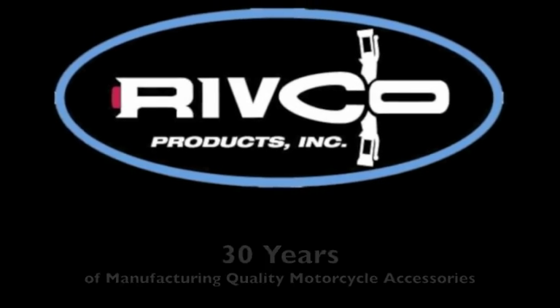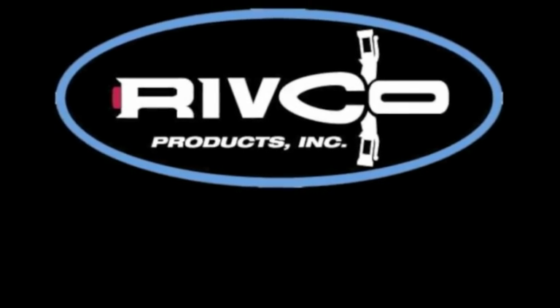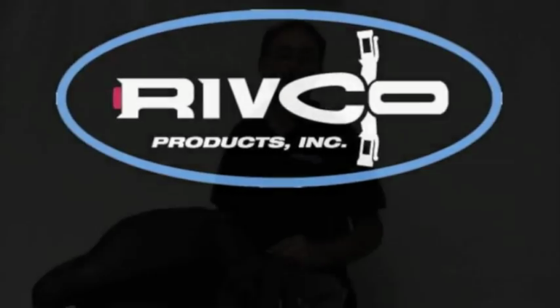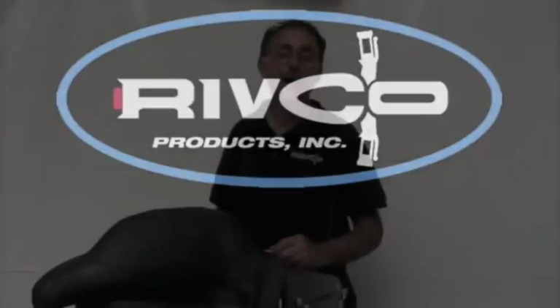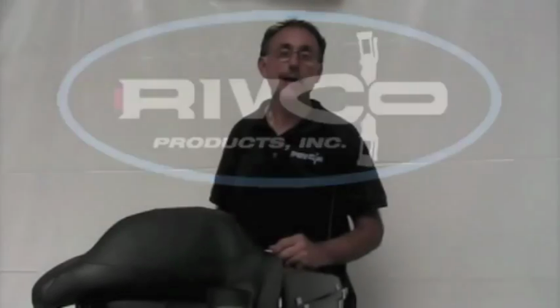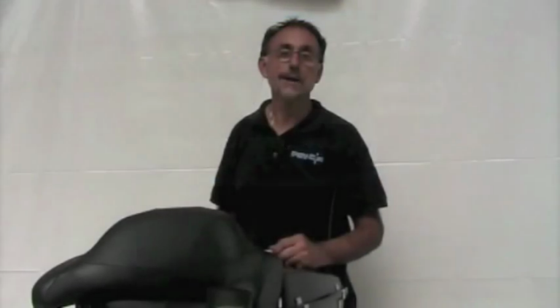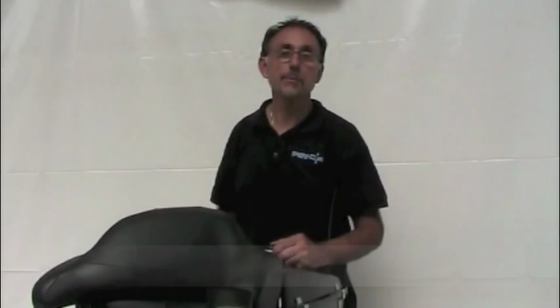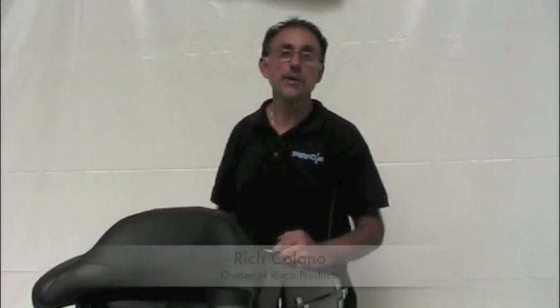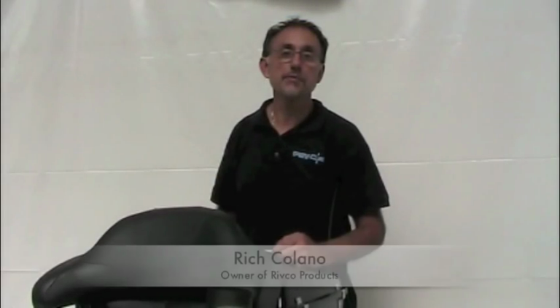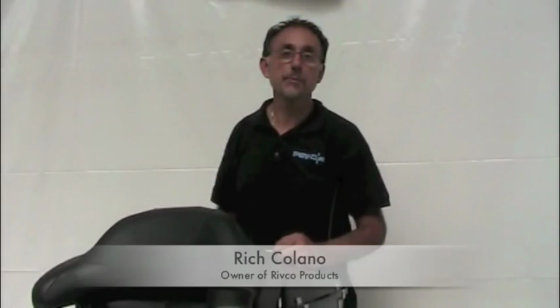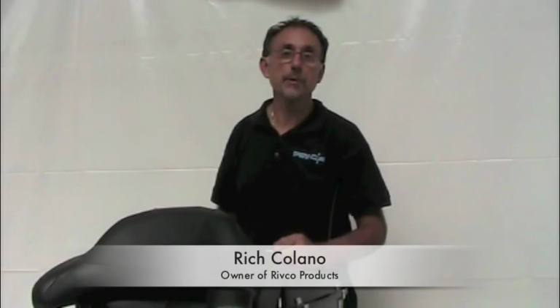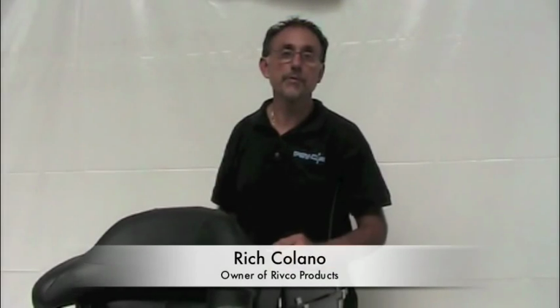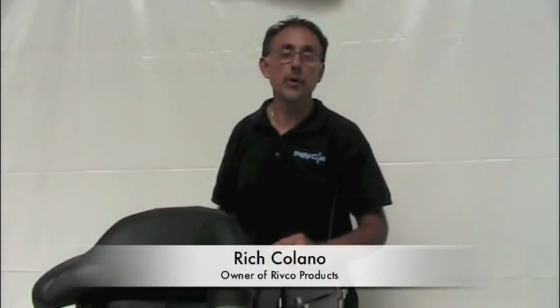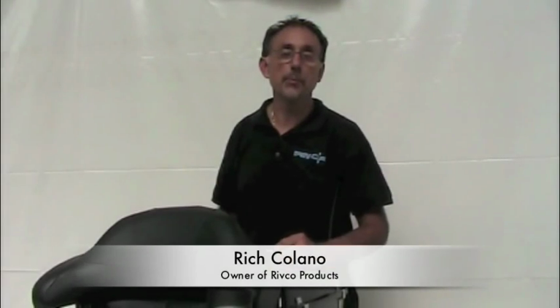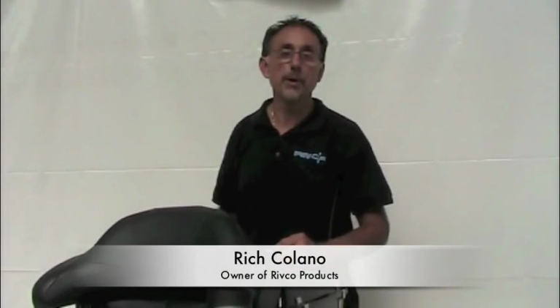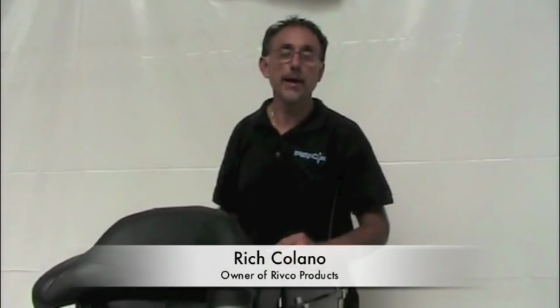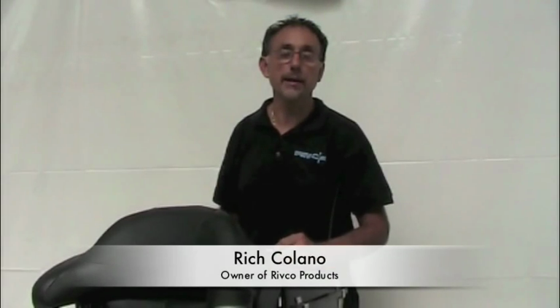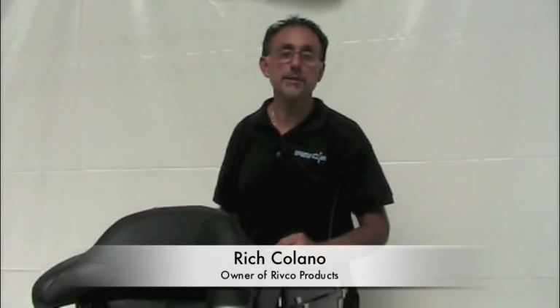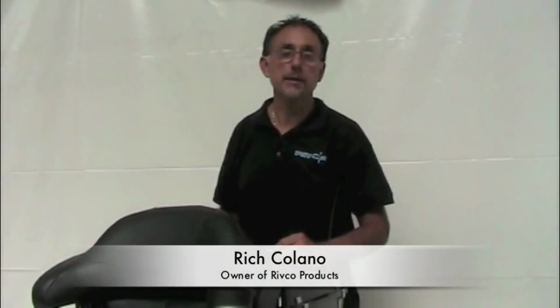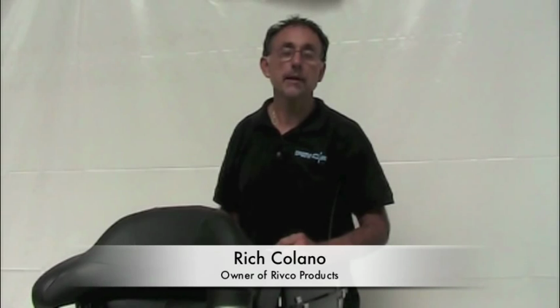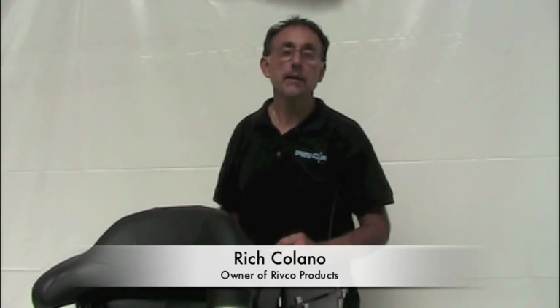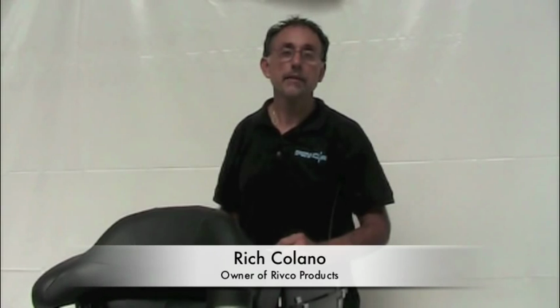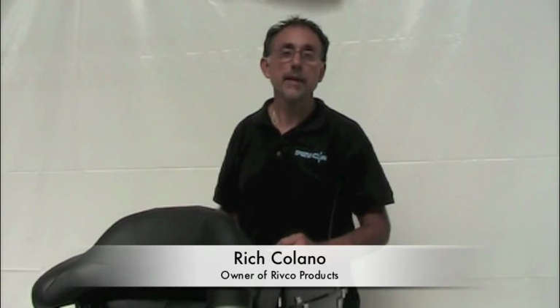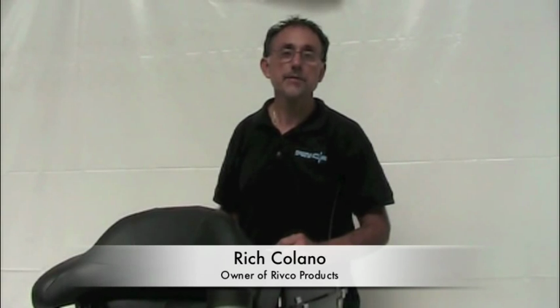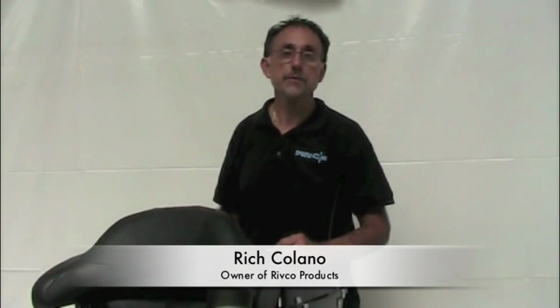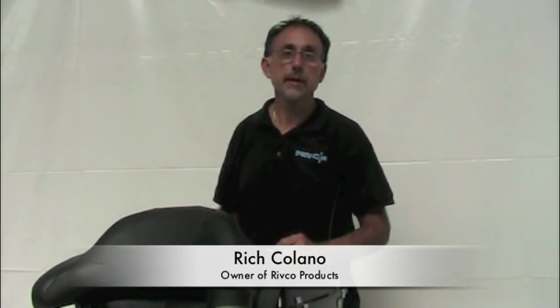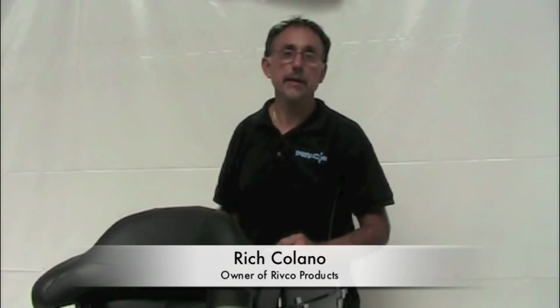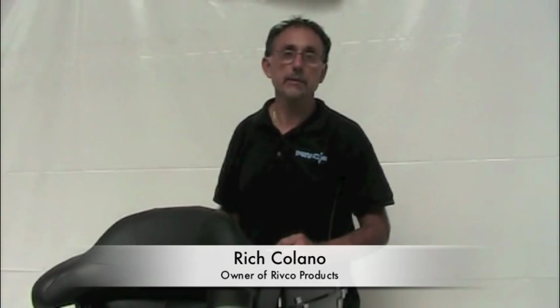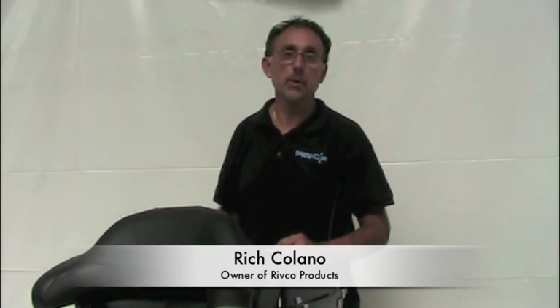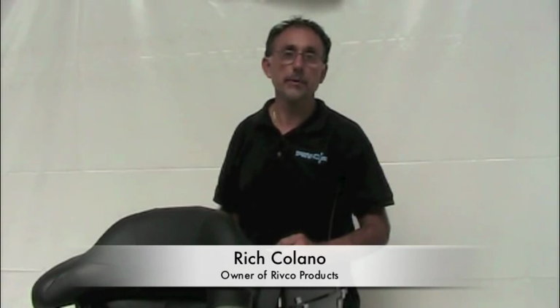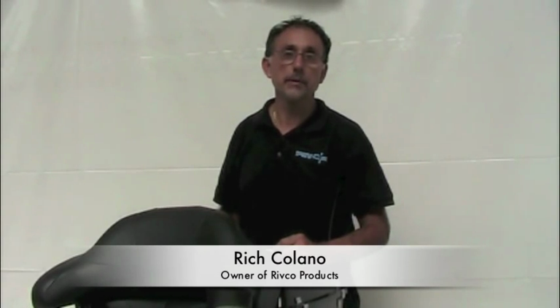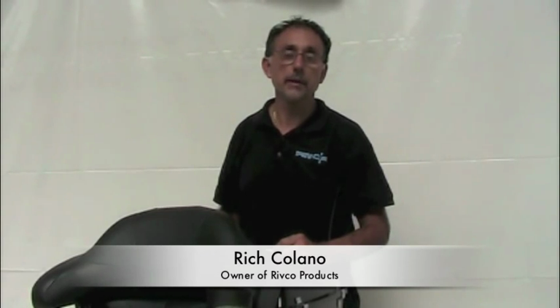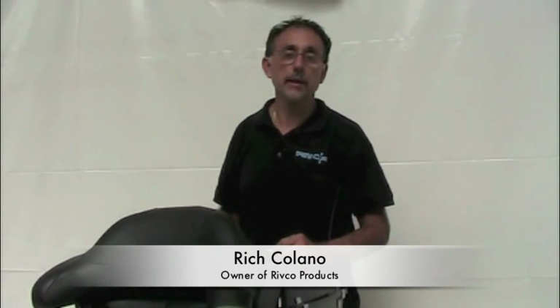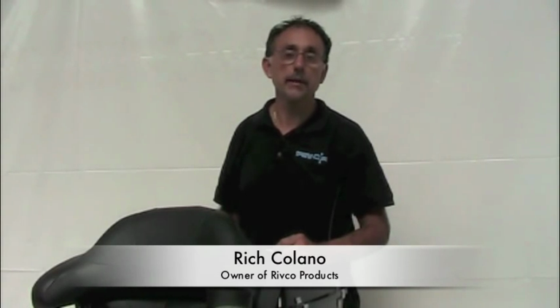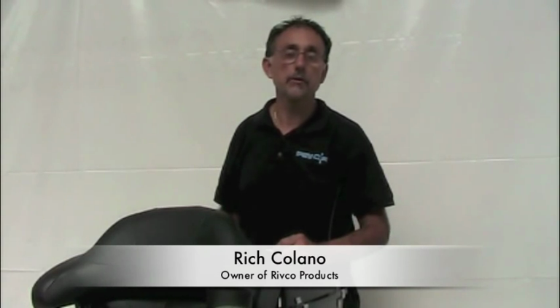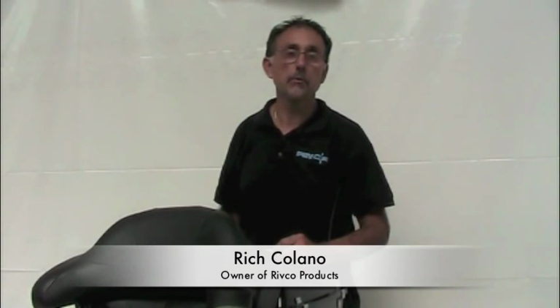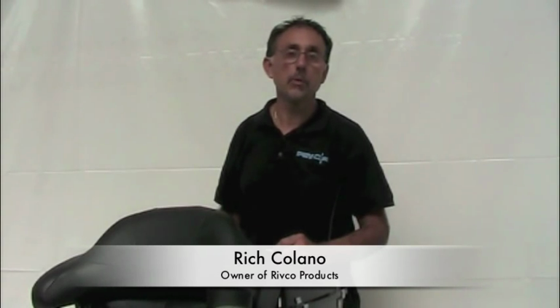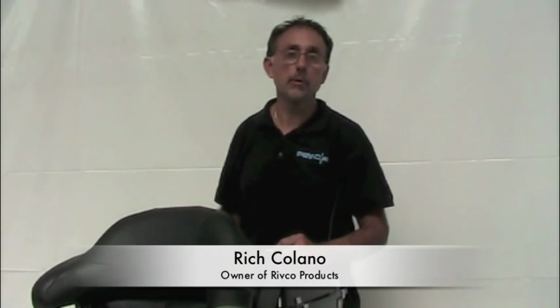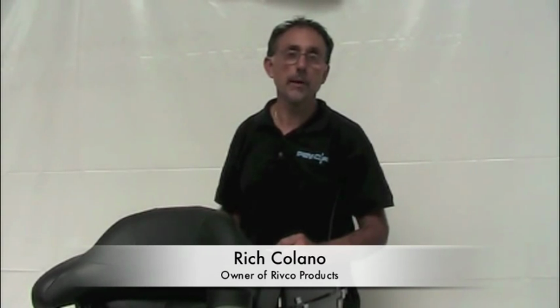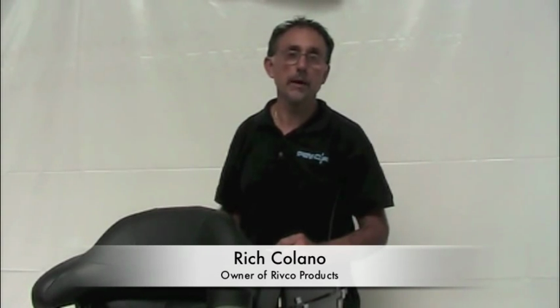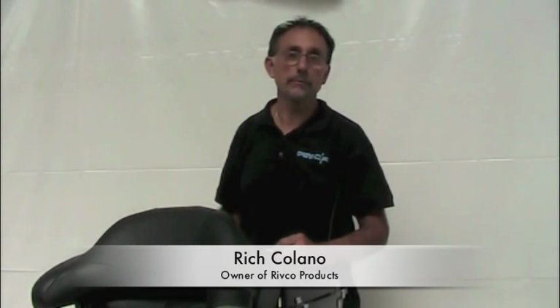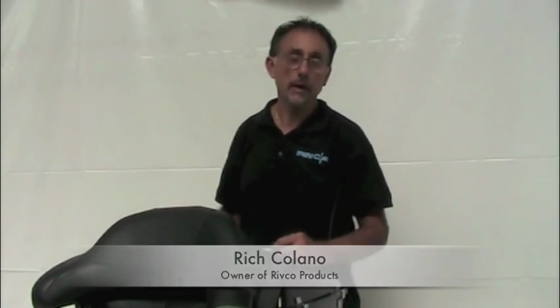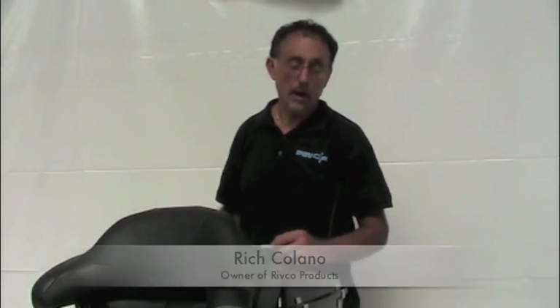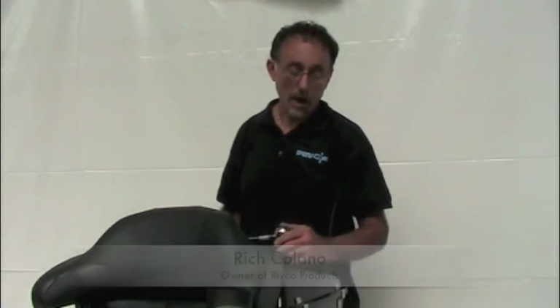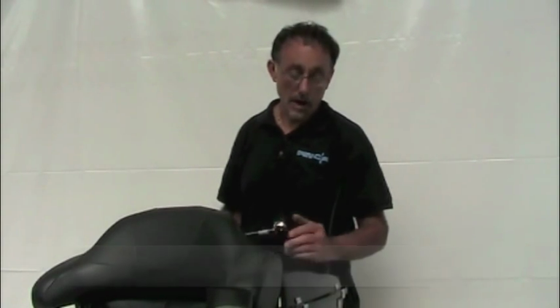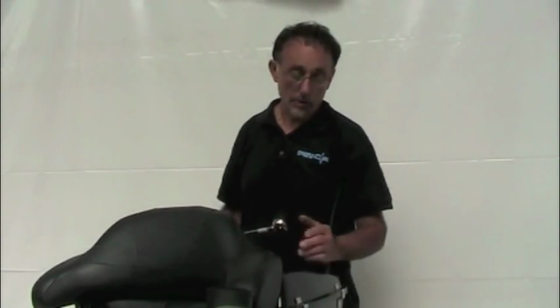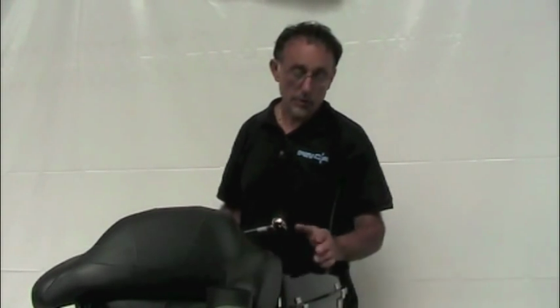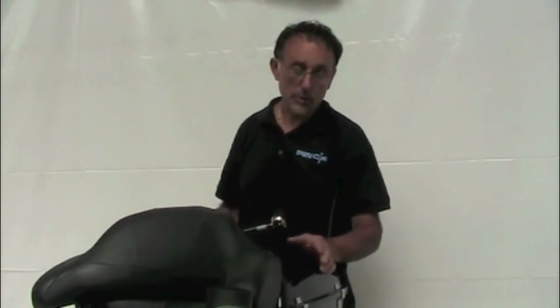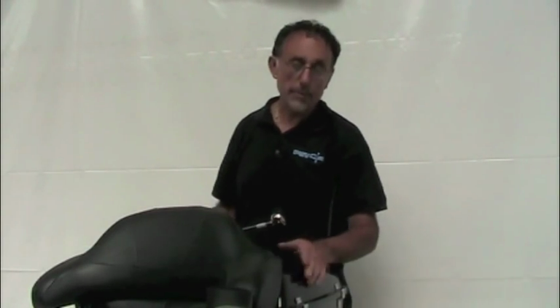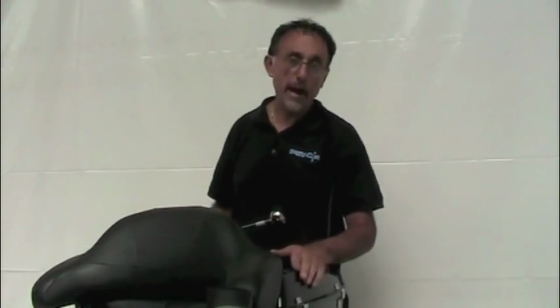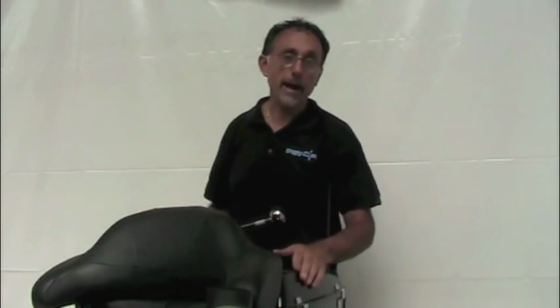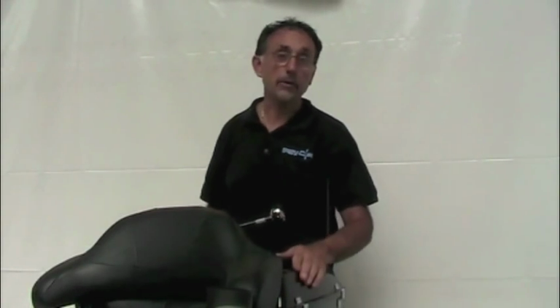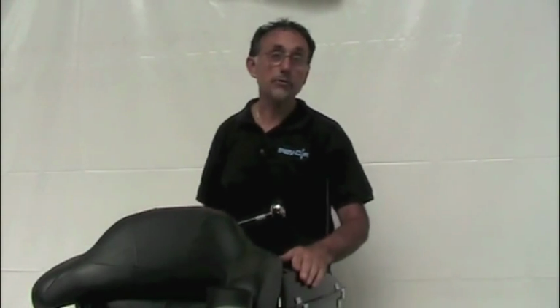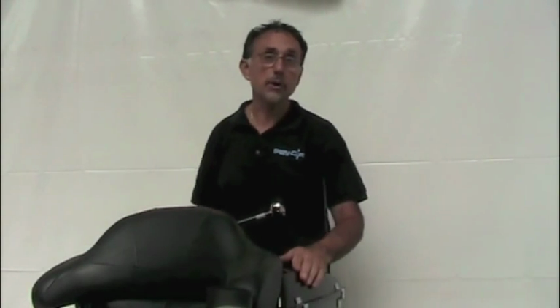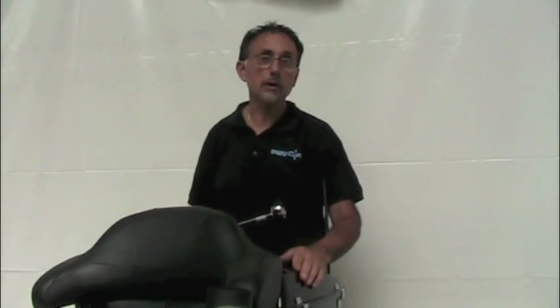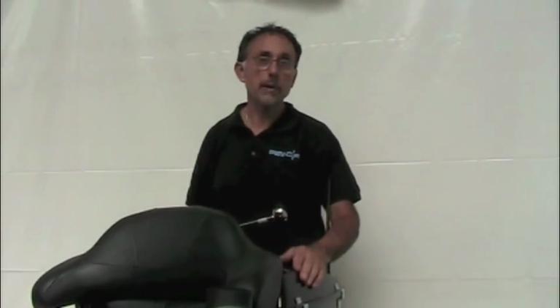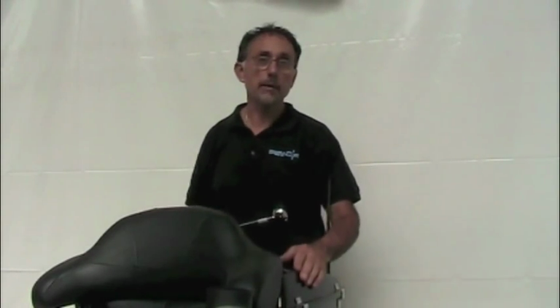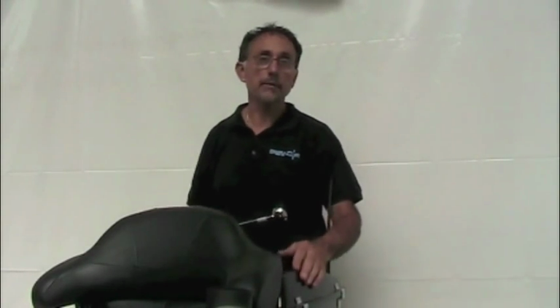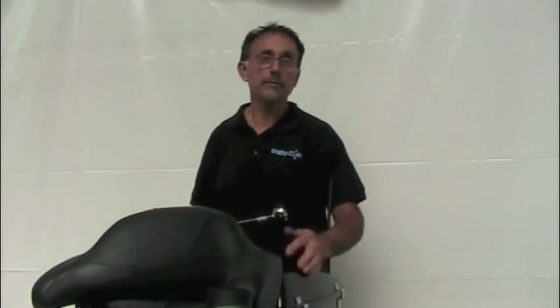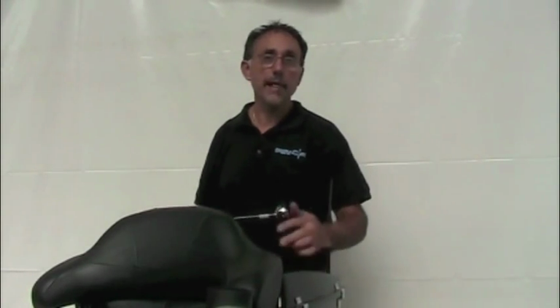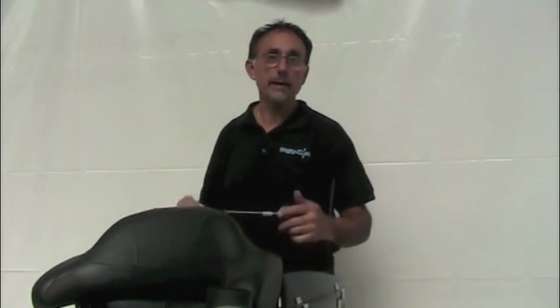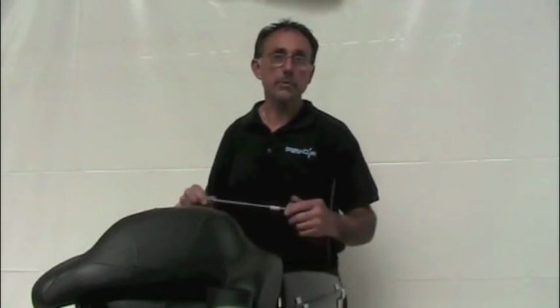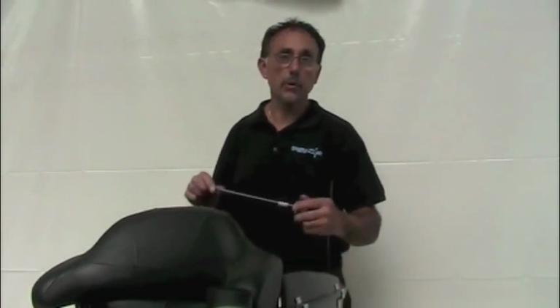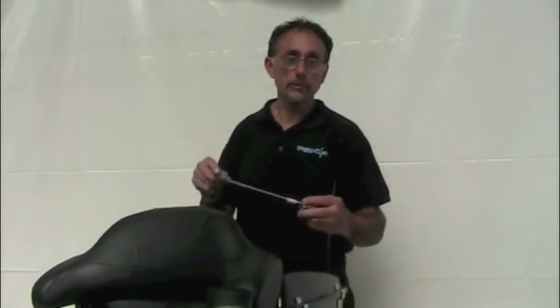Hi, I'm Rich from Ripko Products. Thanks for taking a moment today to hear more about our tour pack or trunk mounted flagpole.